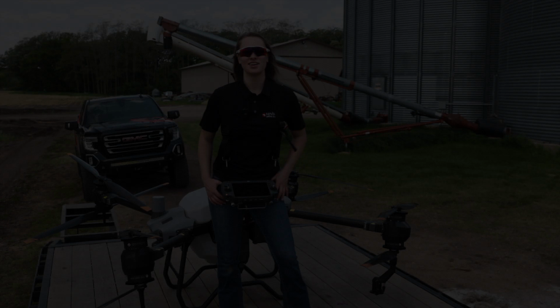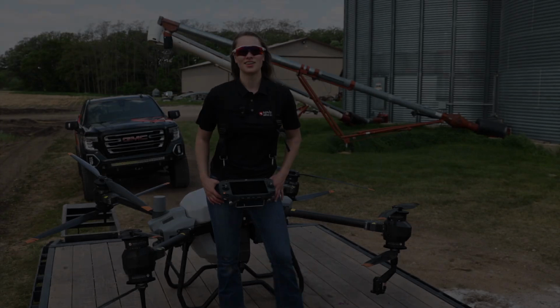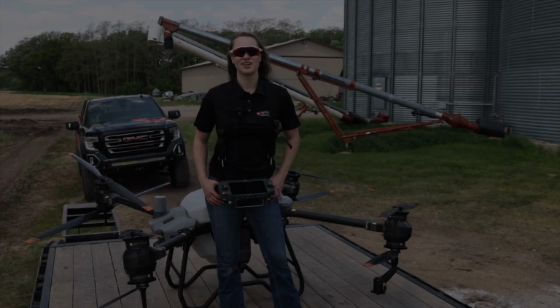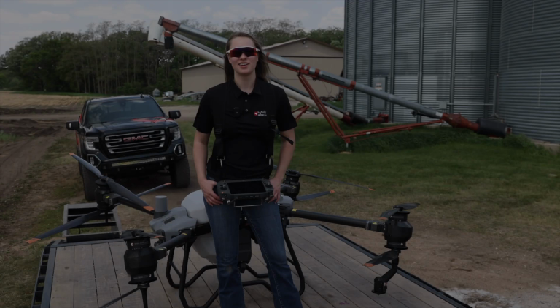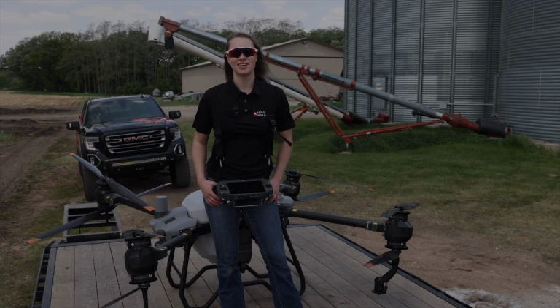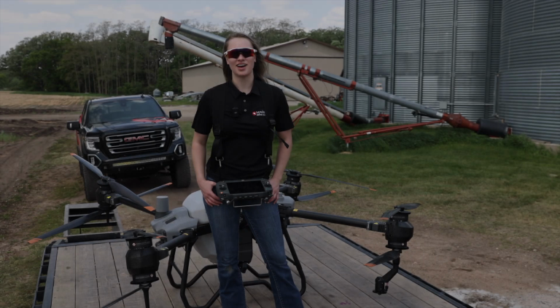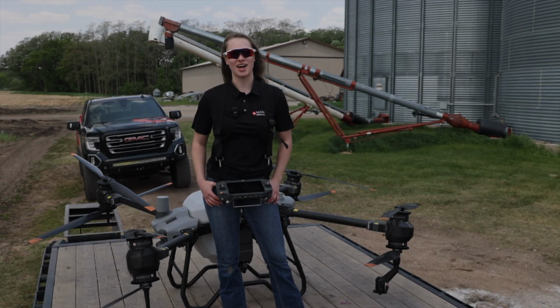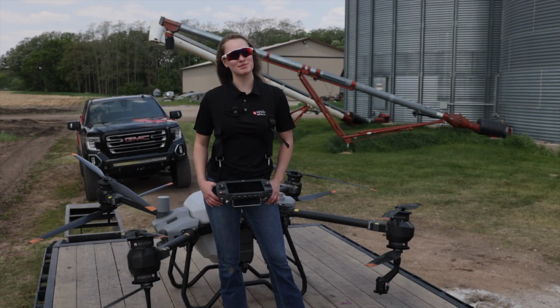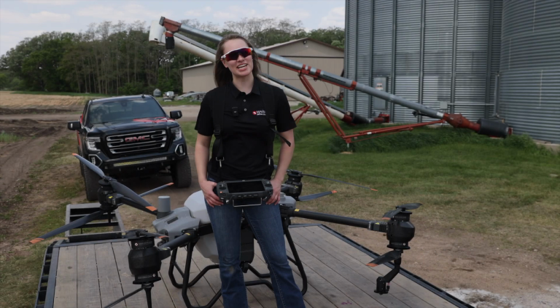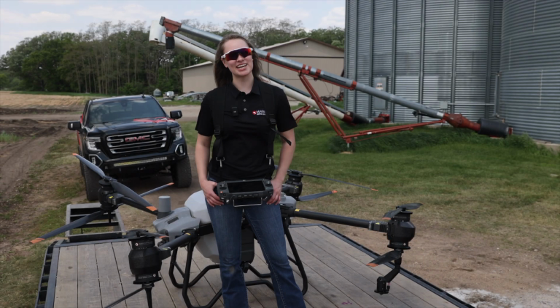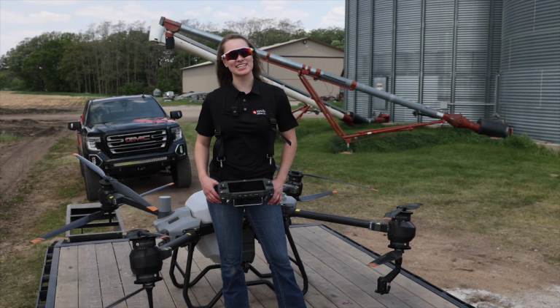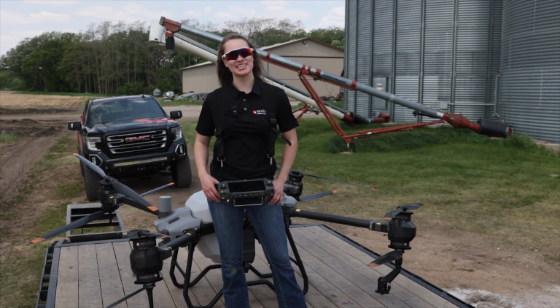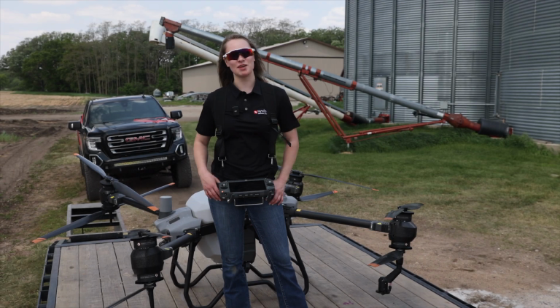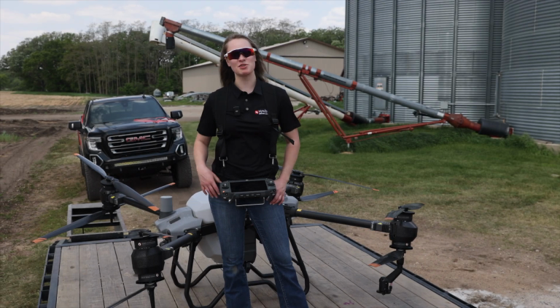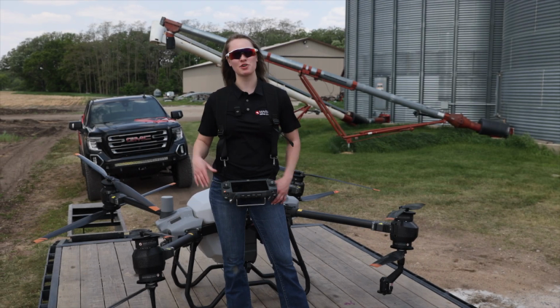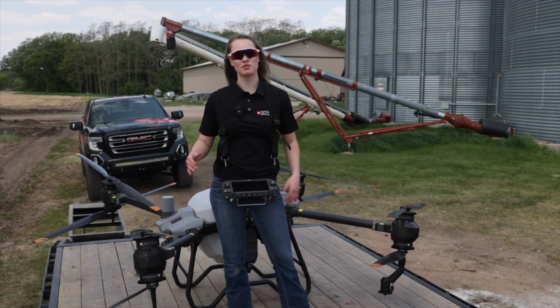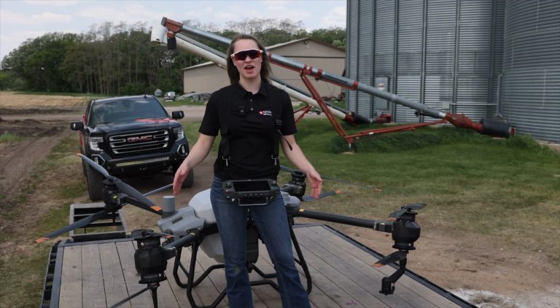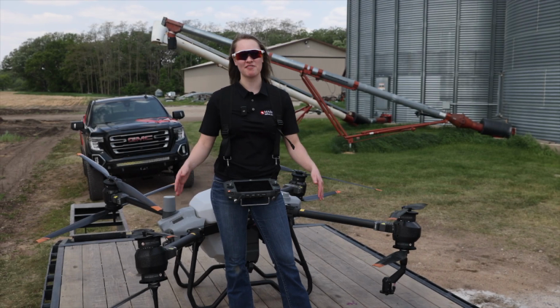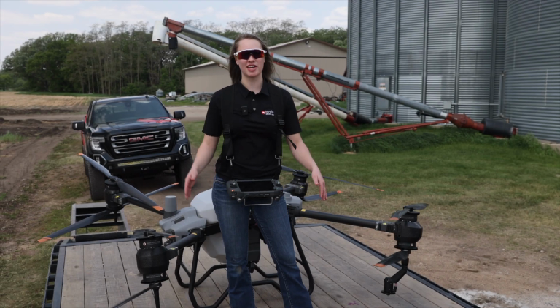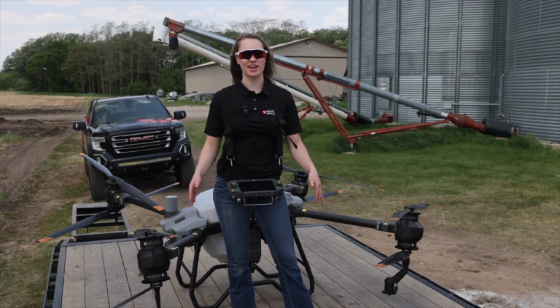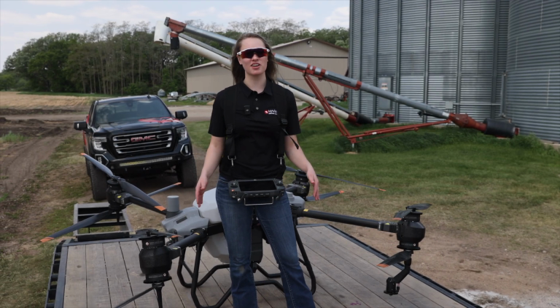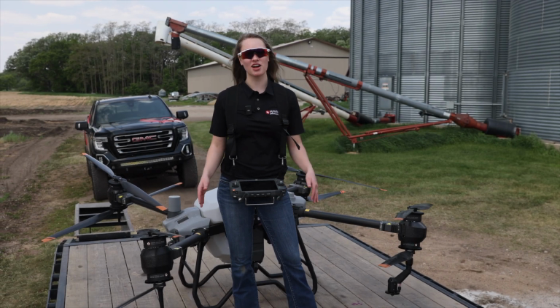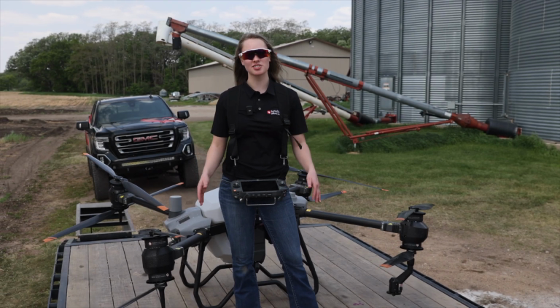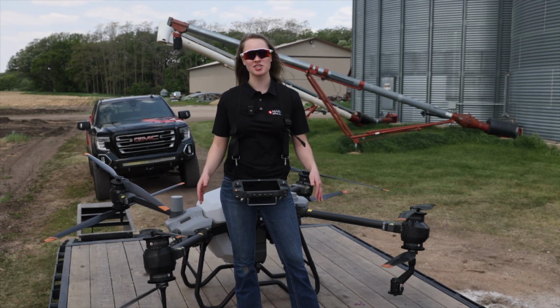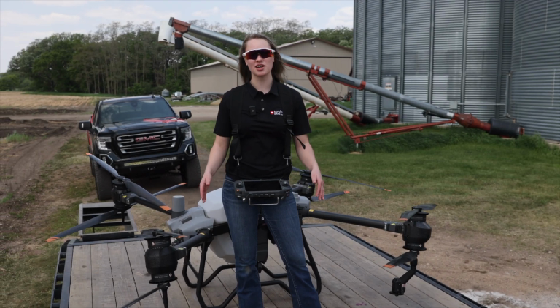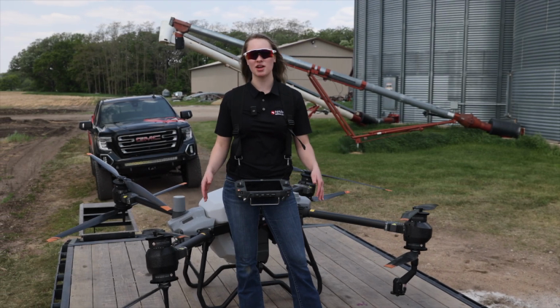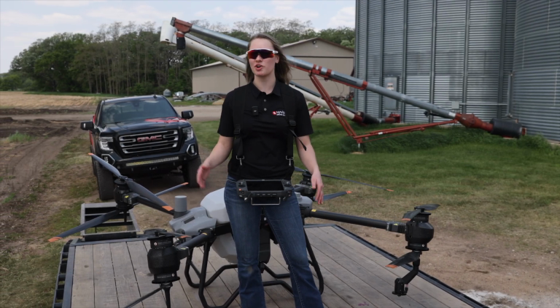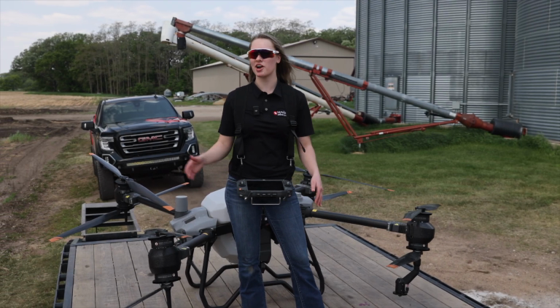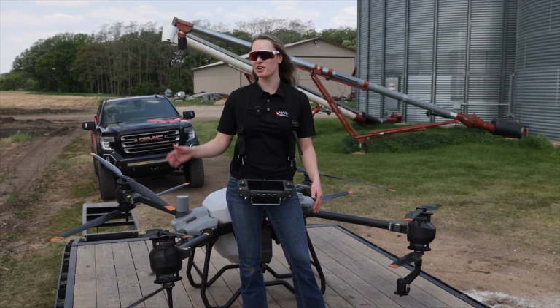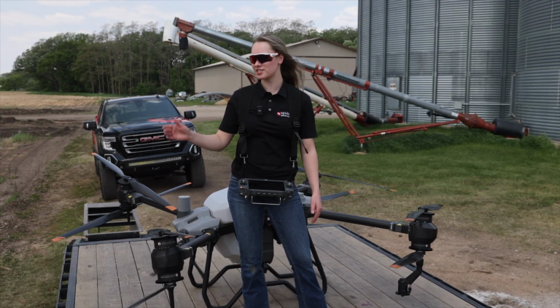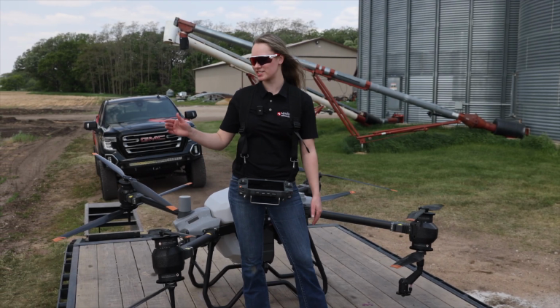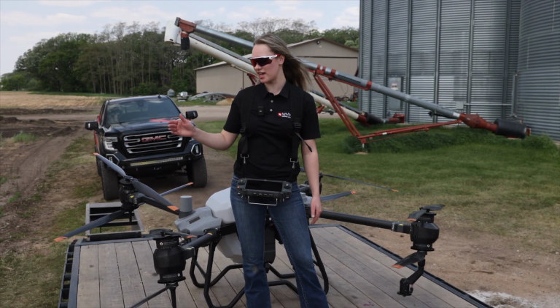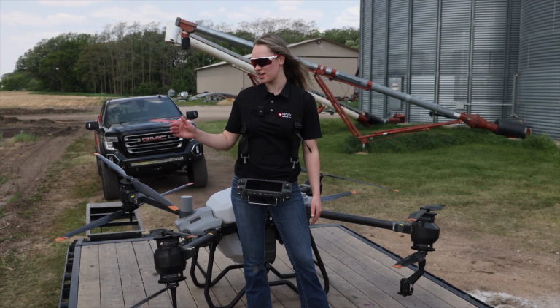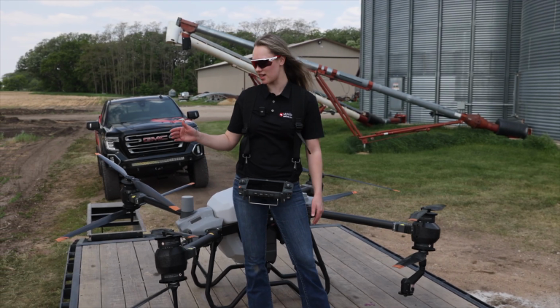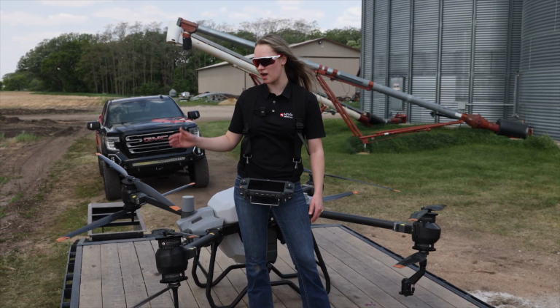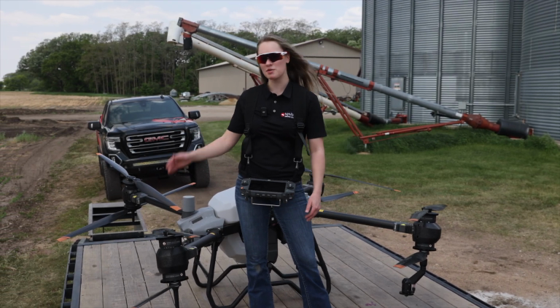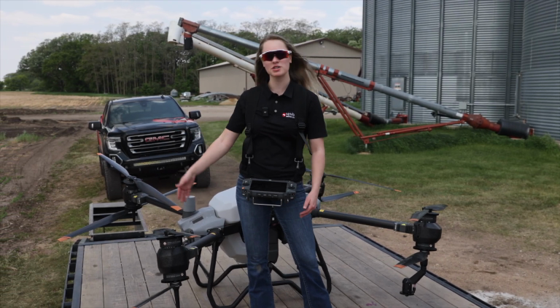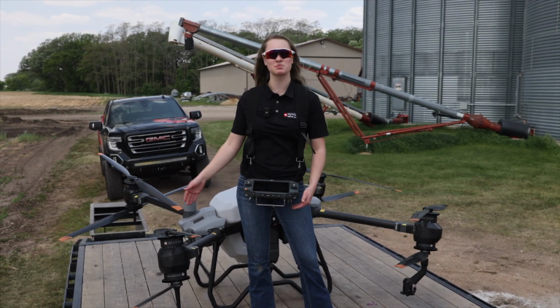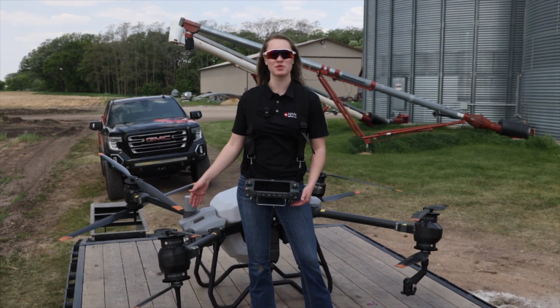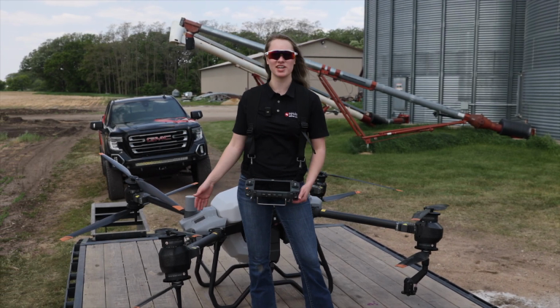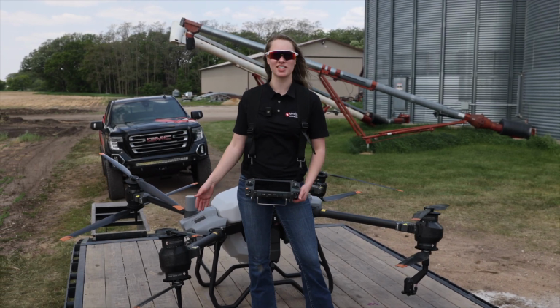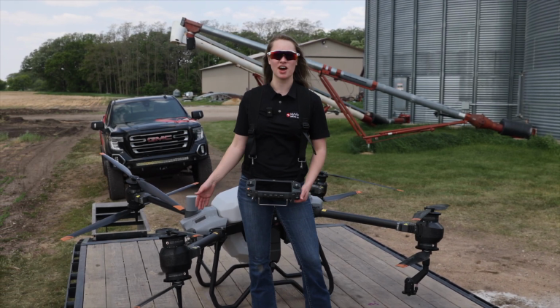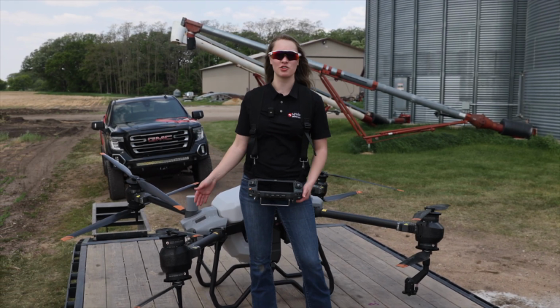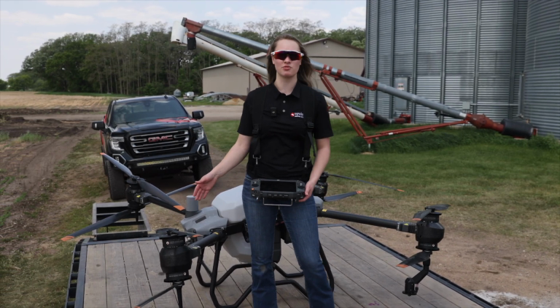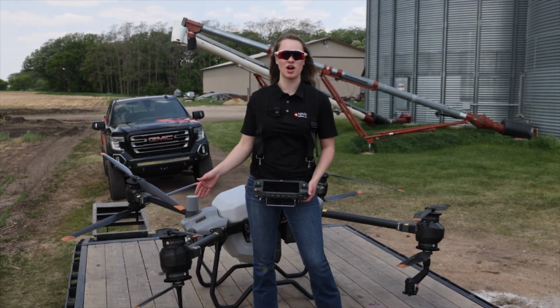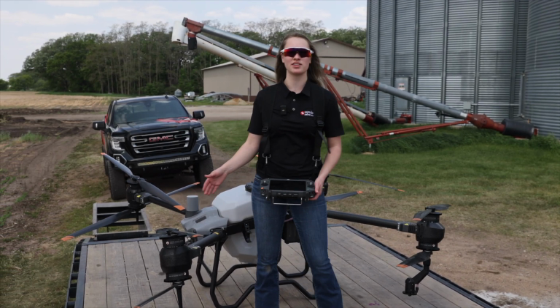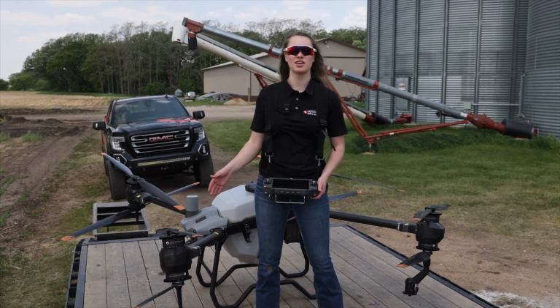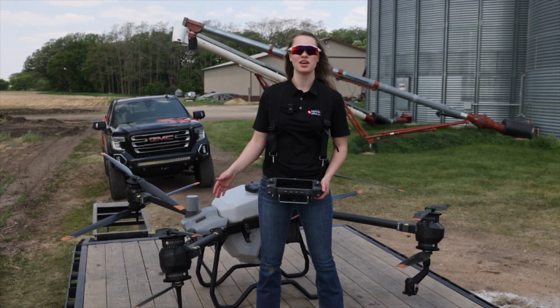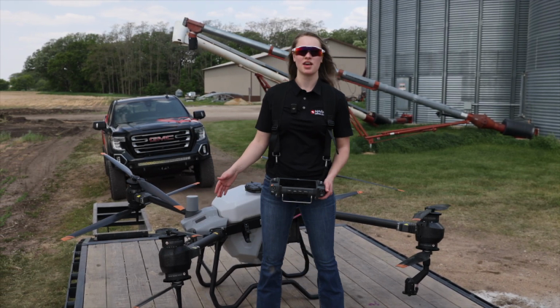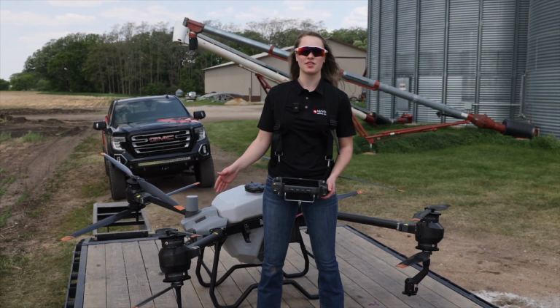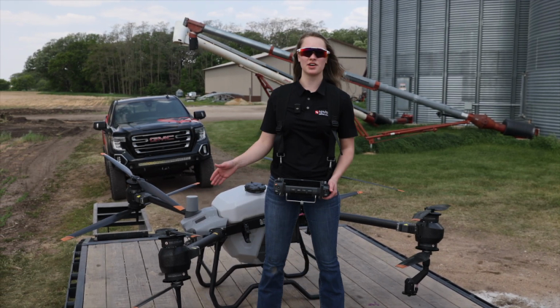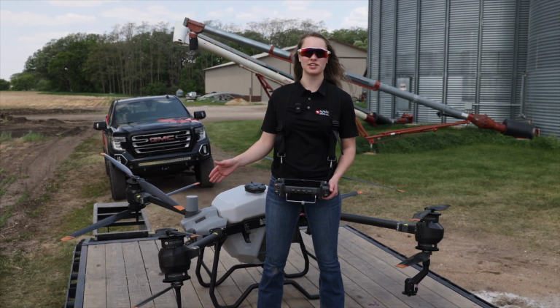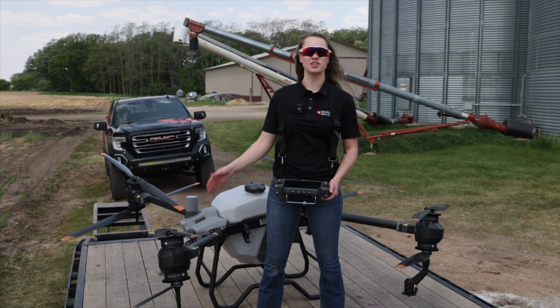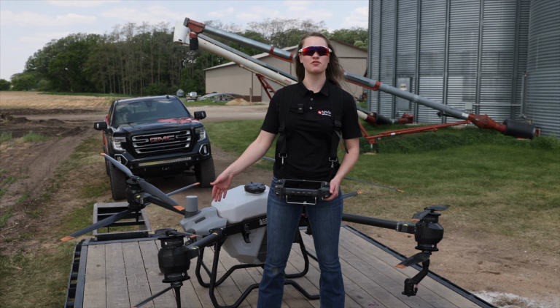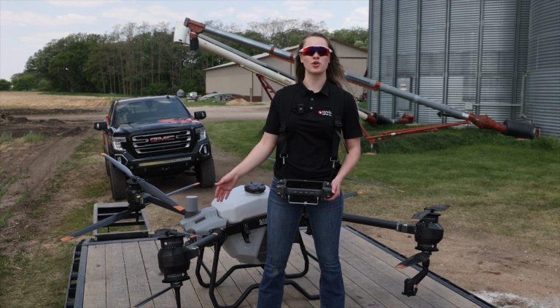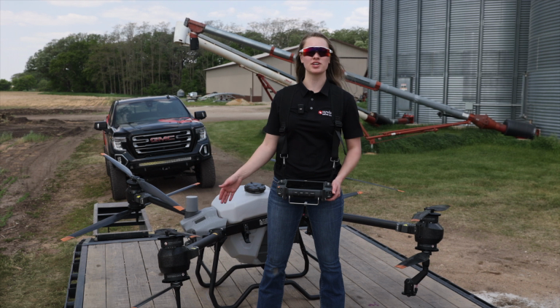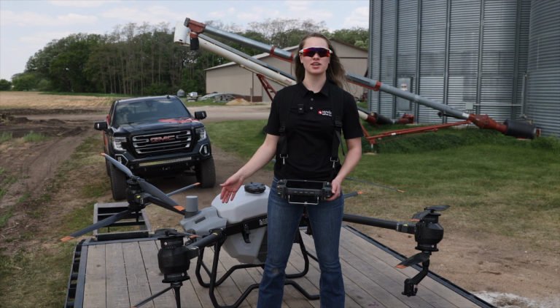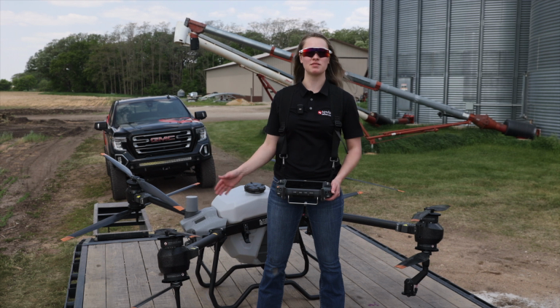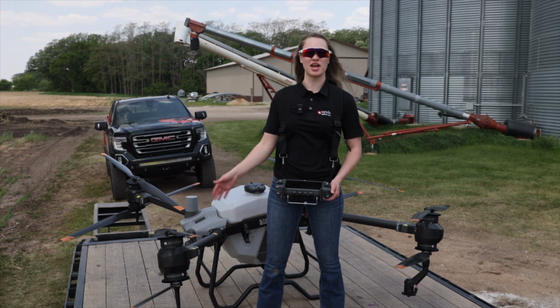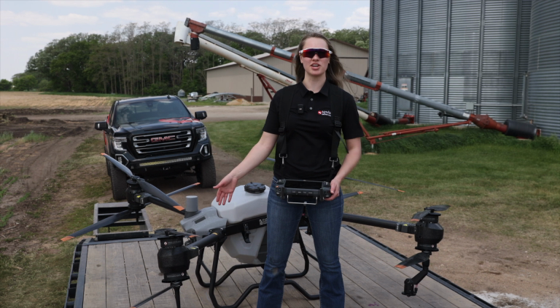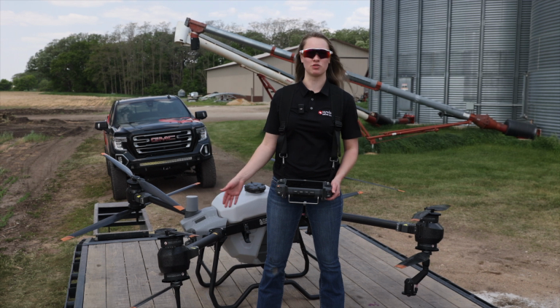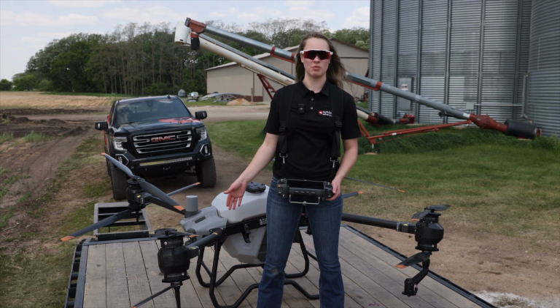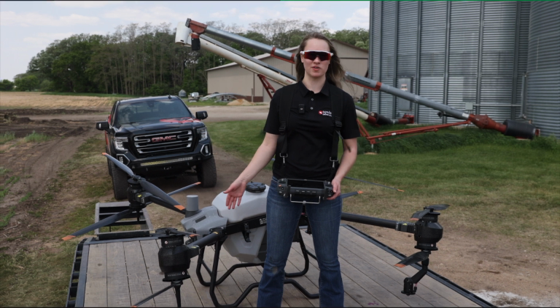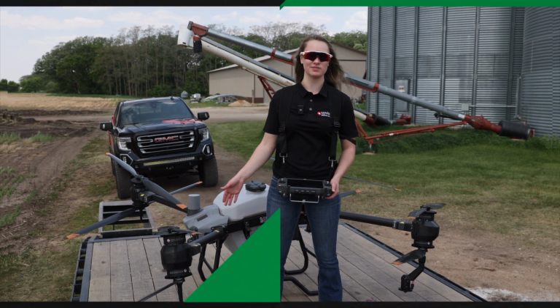I'm Dani. I'm here with Mavic Agriculture and we're out here today and I'm going to explain how to run the T40 in manual mode.